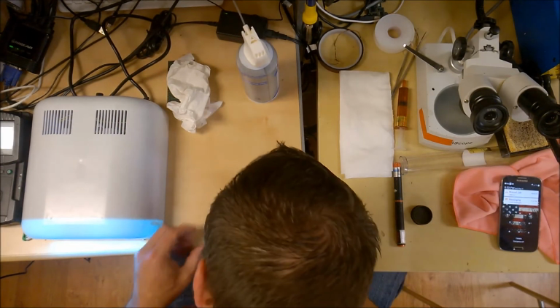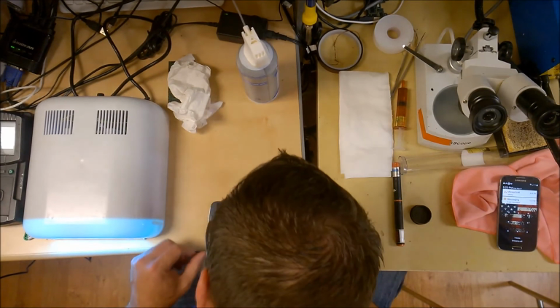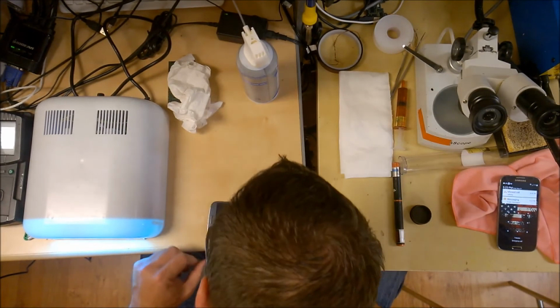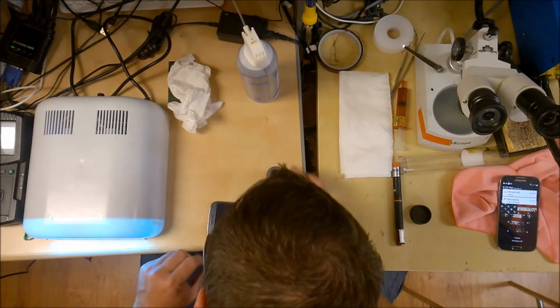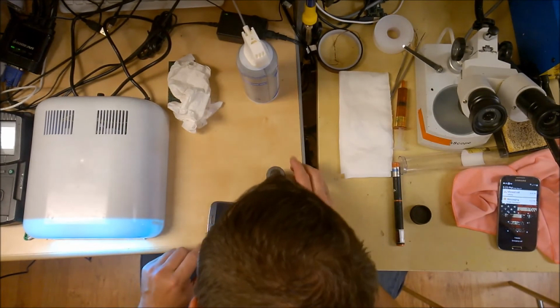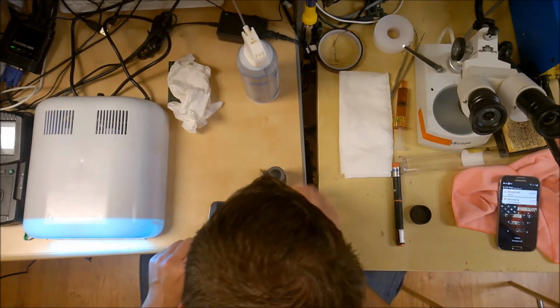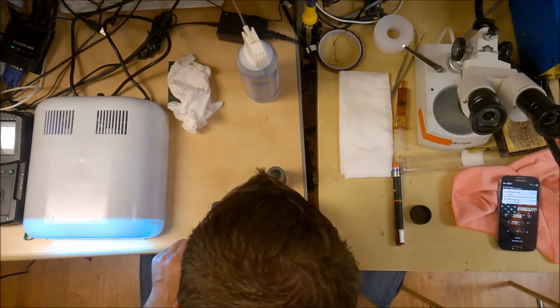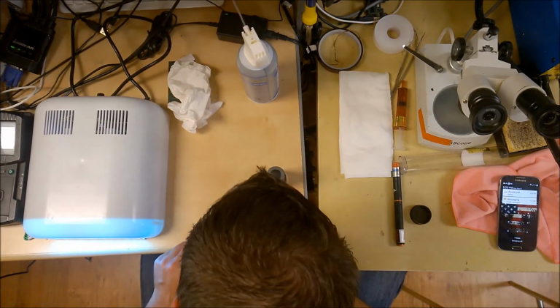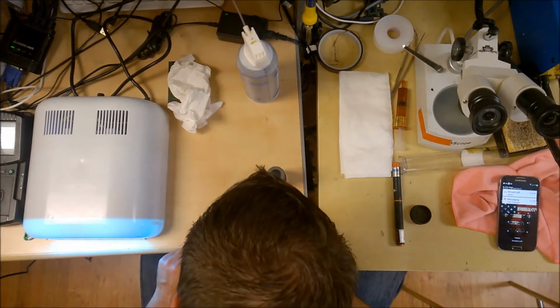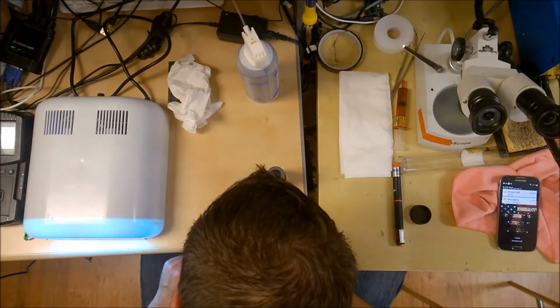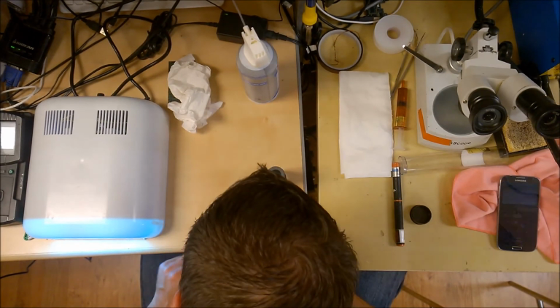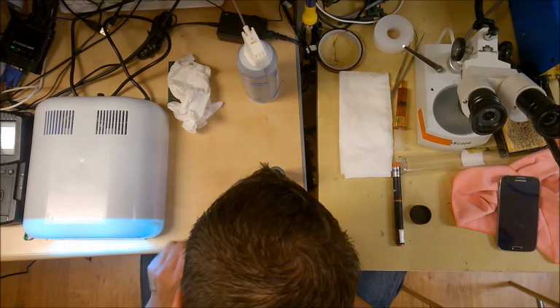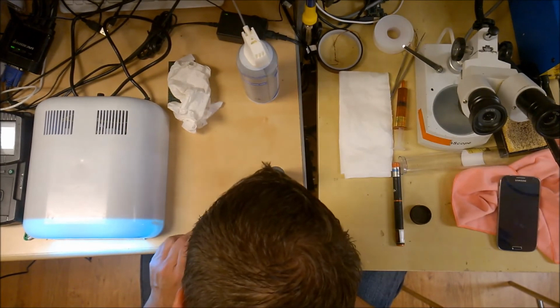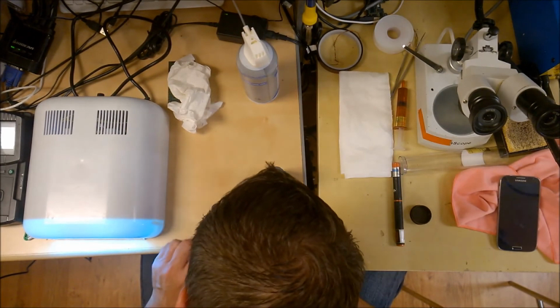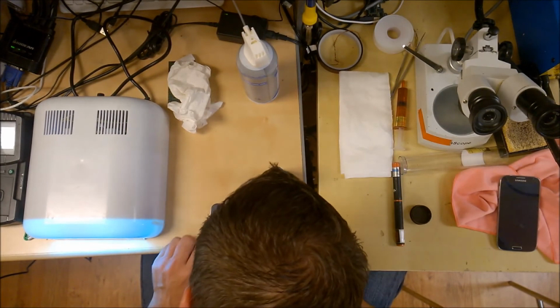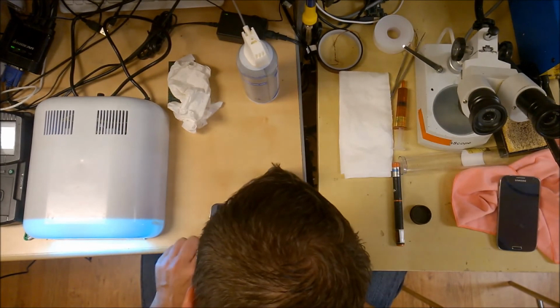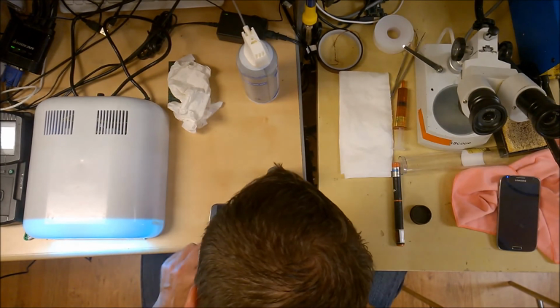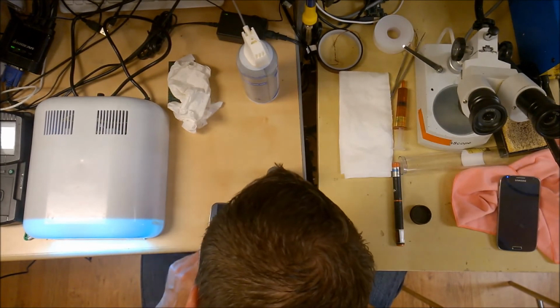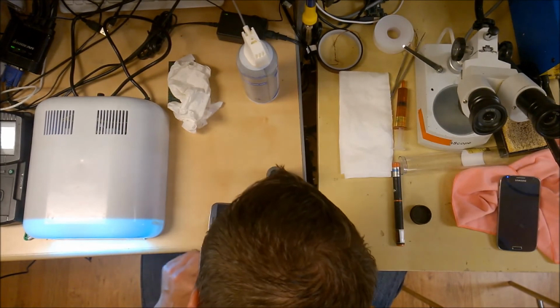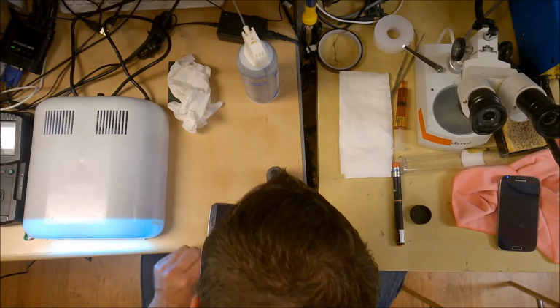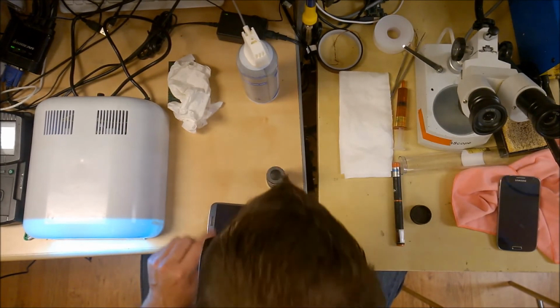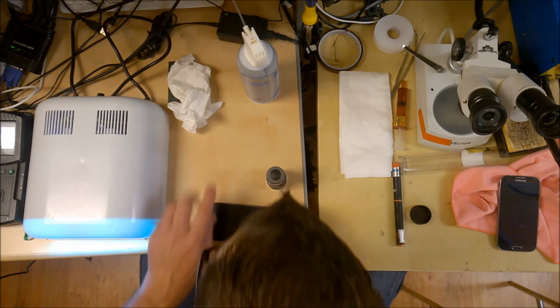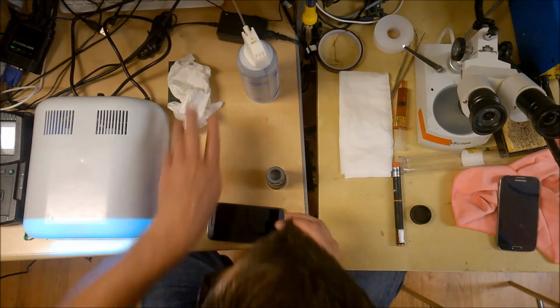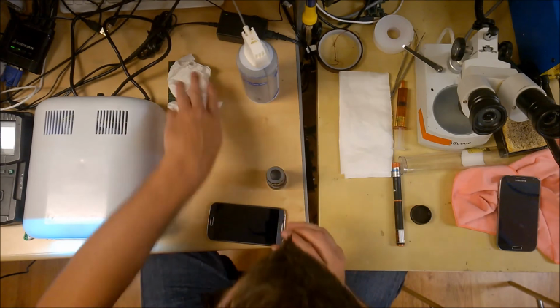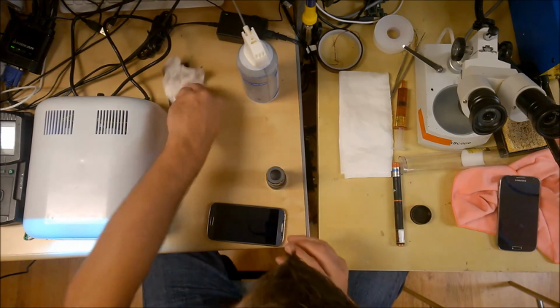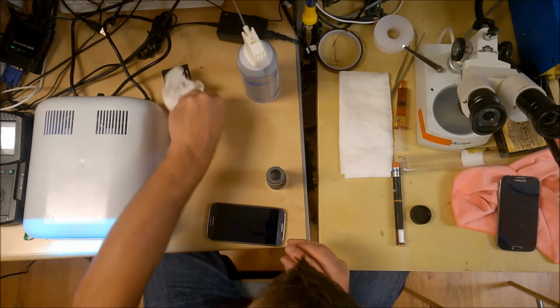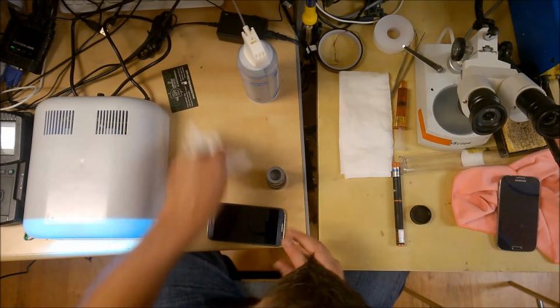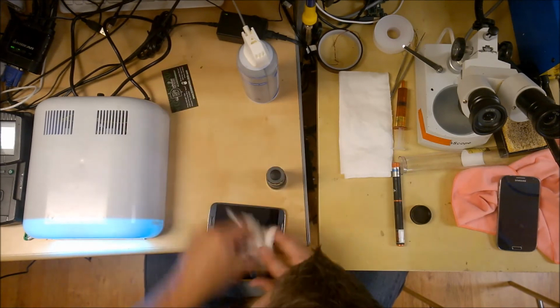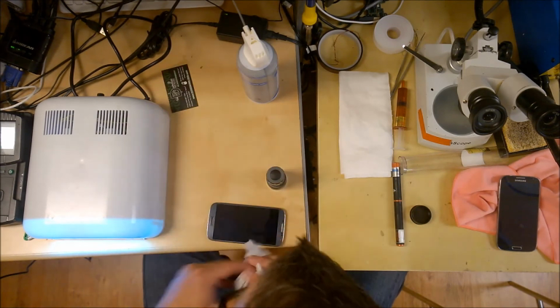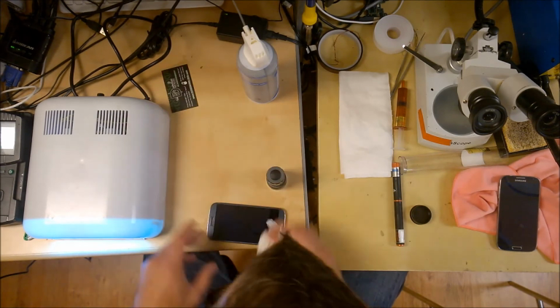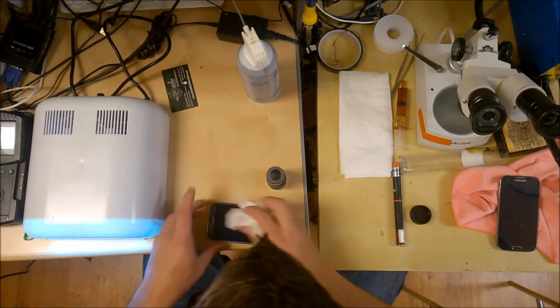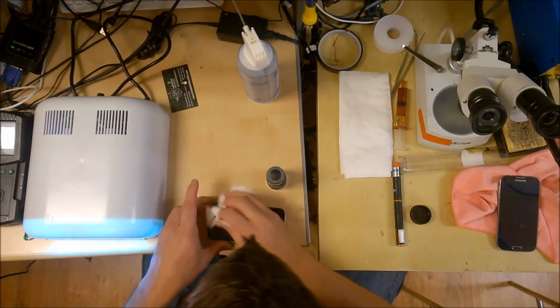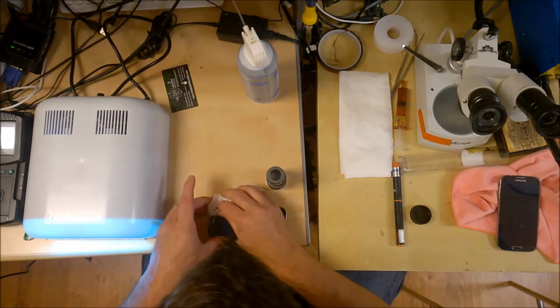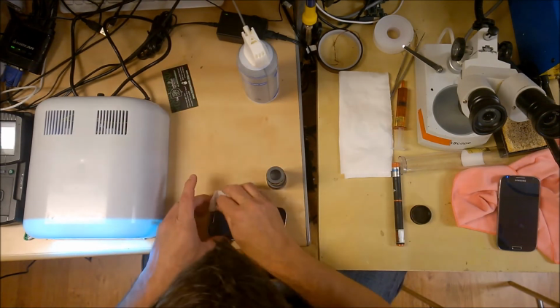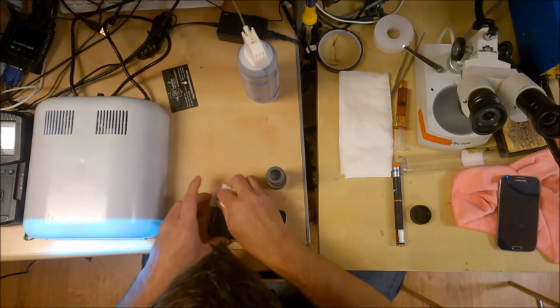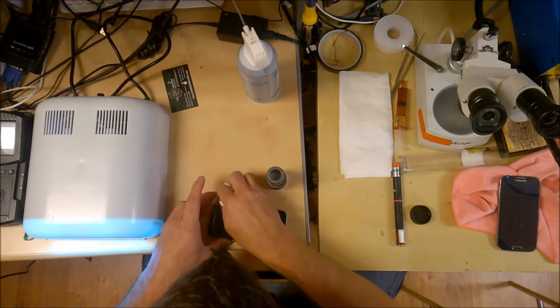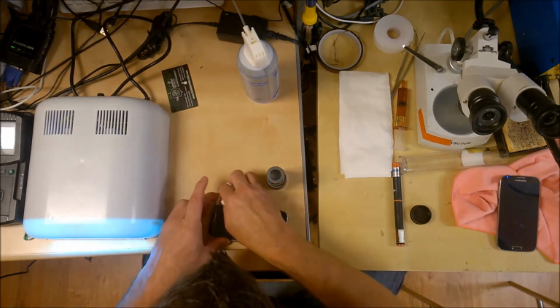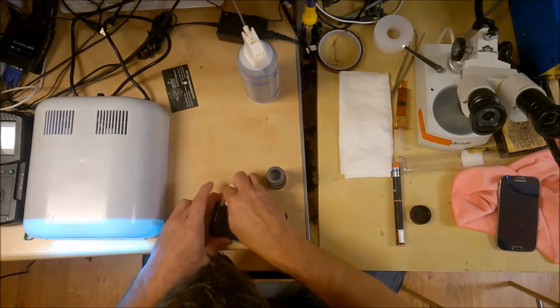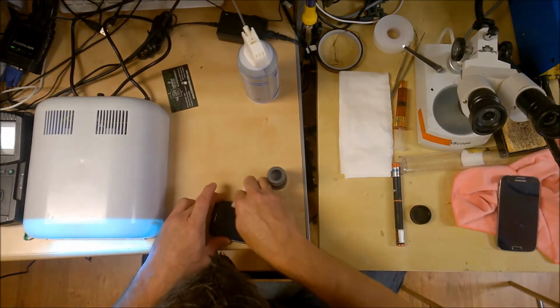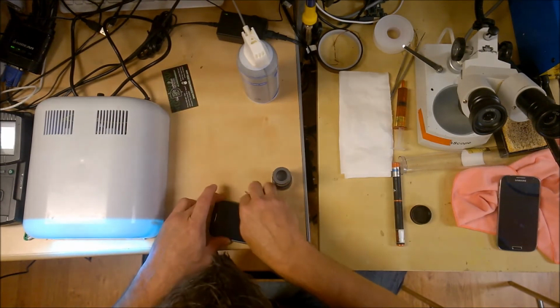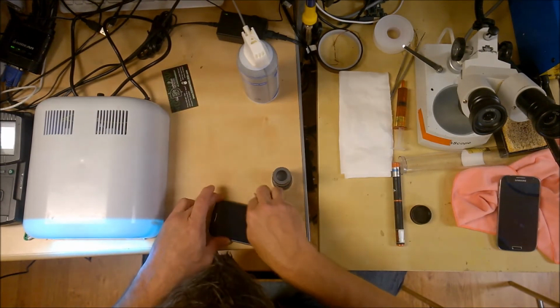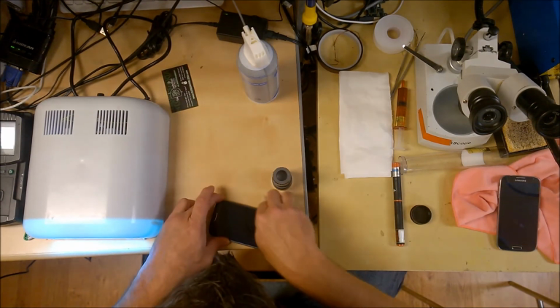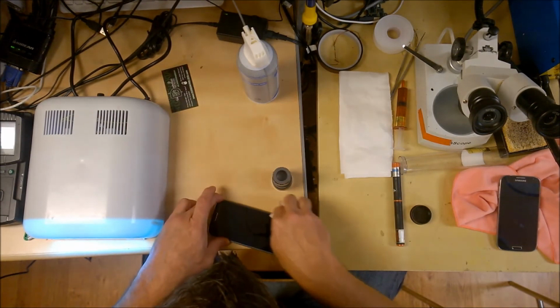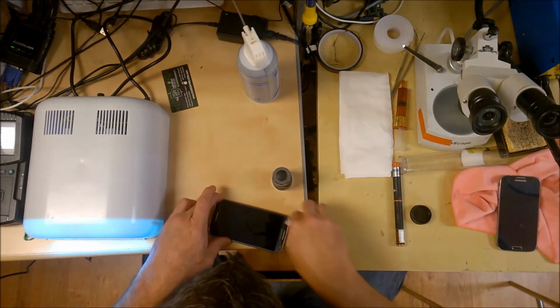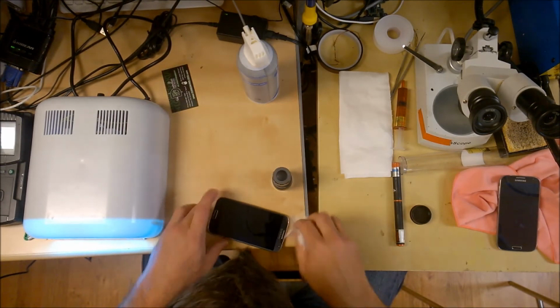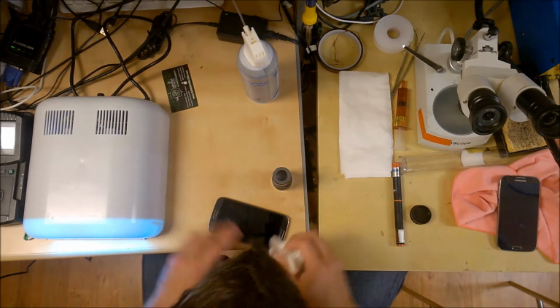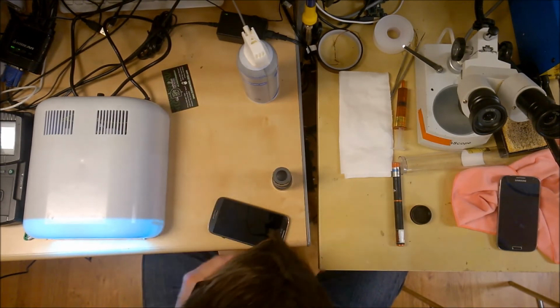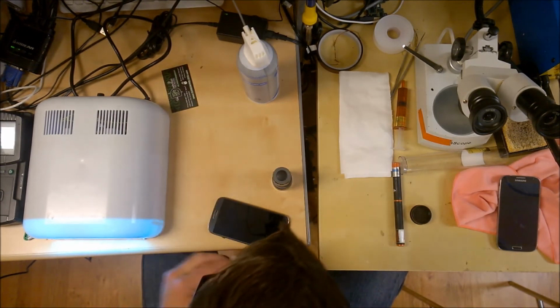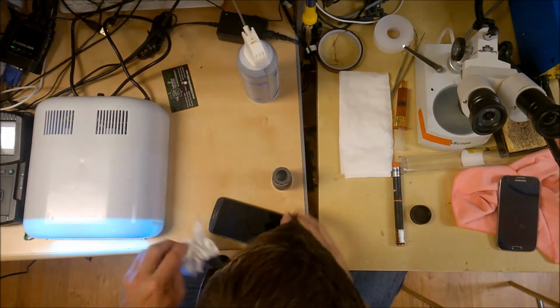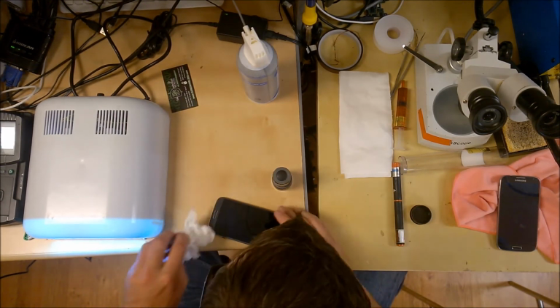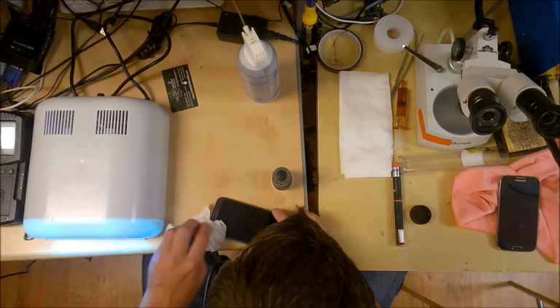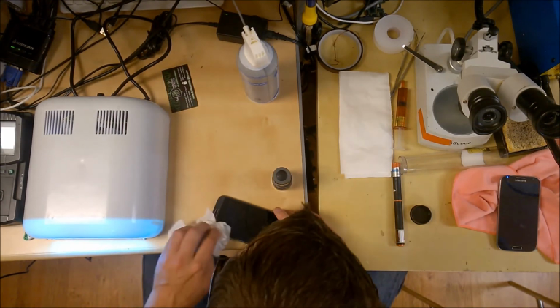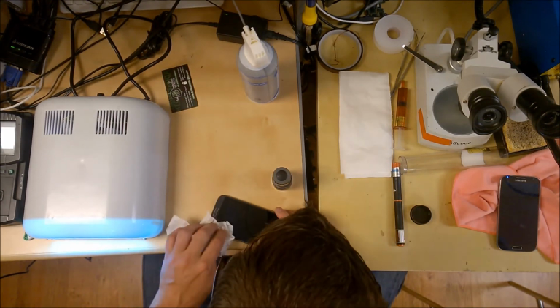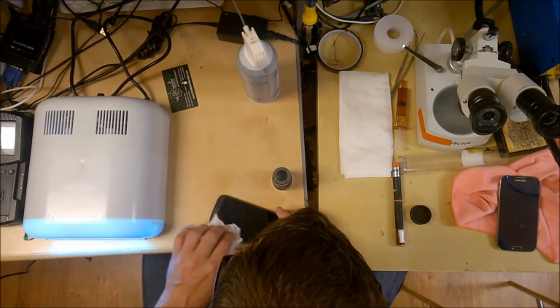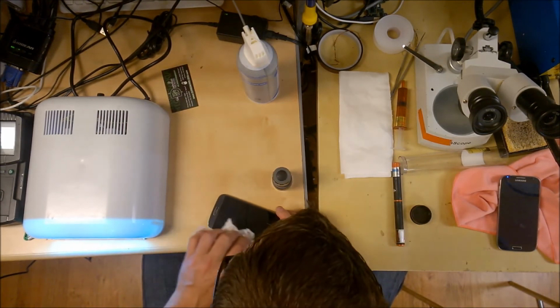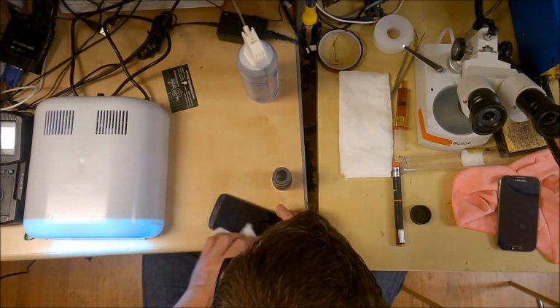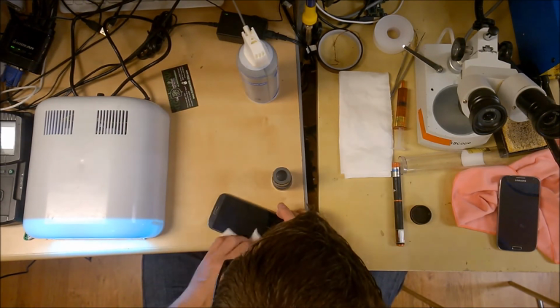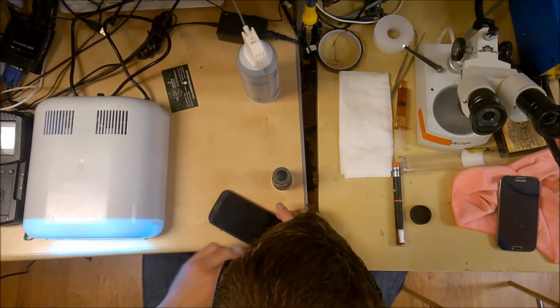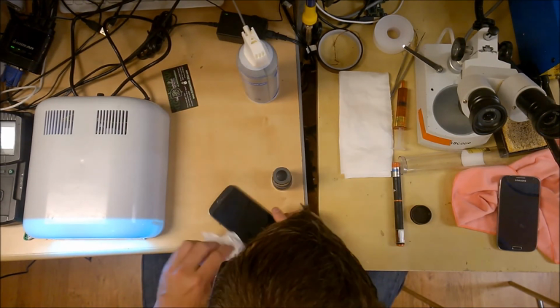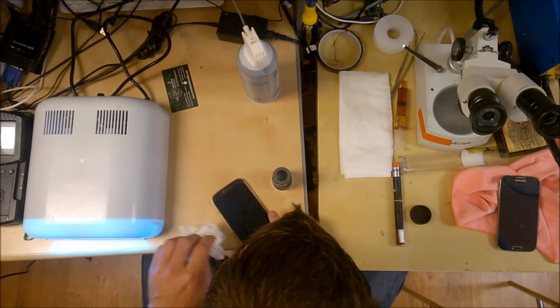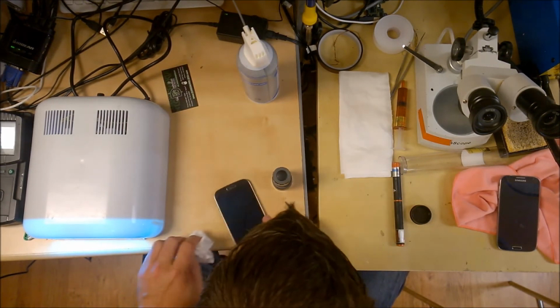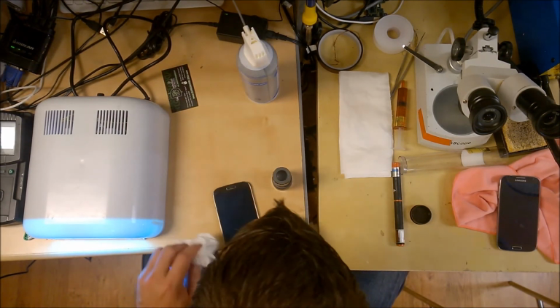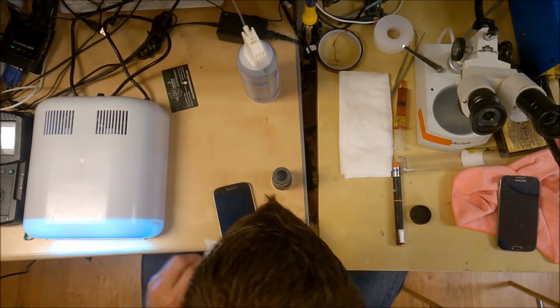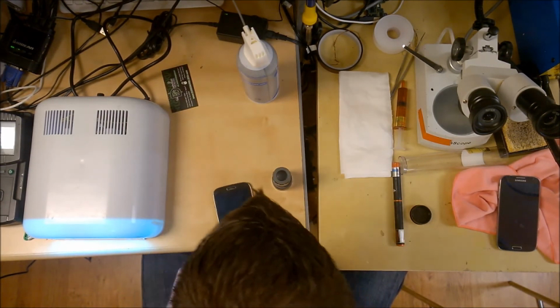Part of the video is blocked because we're using an overhead at this point, so bear with me here — we will get to the point where you can actually see the phone in just a moment.